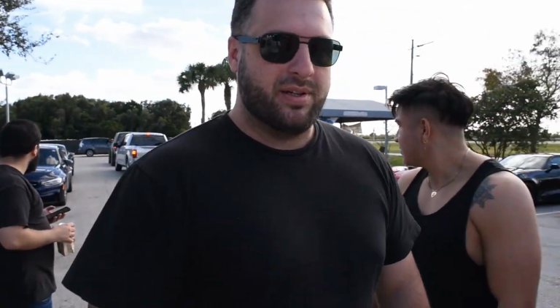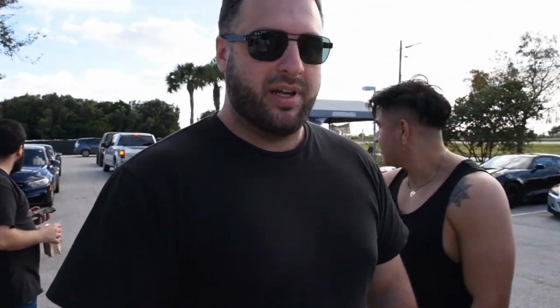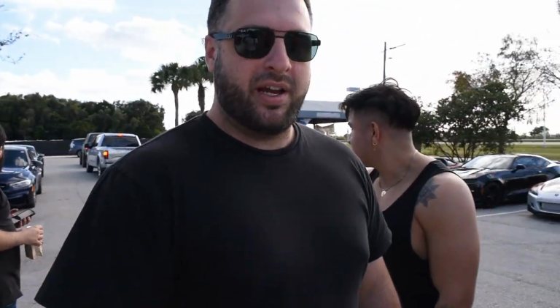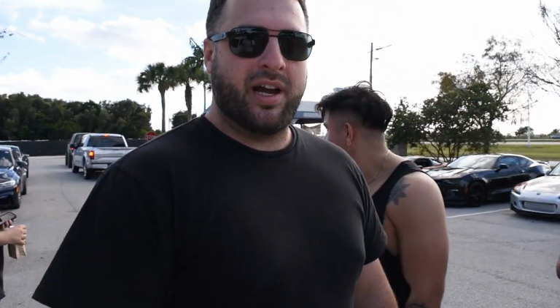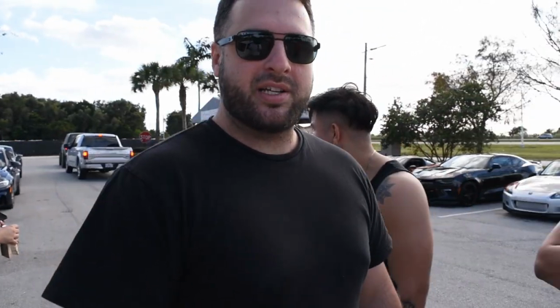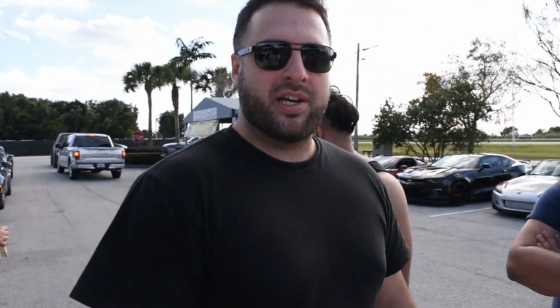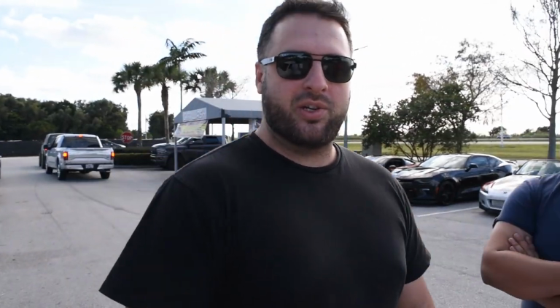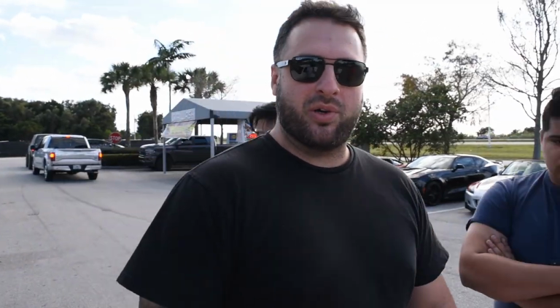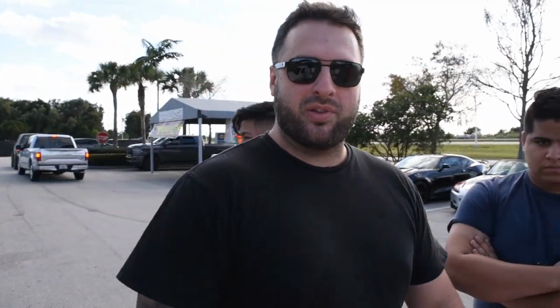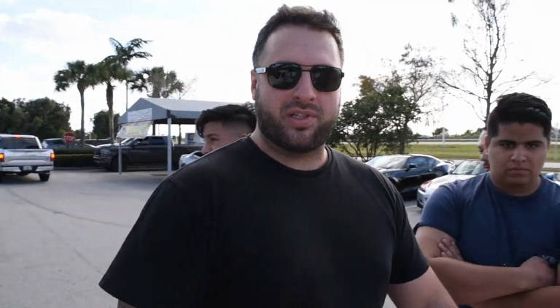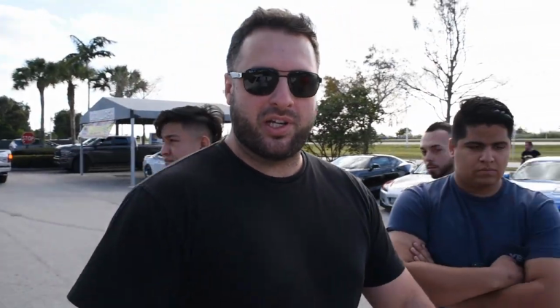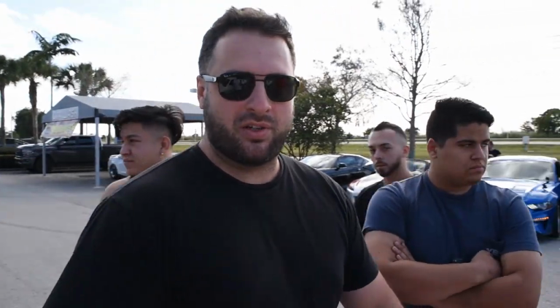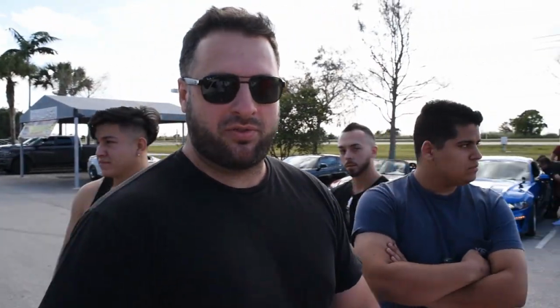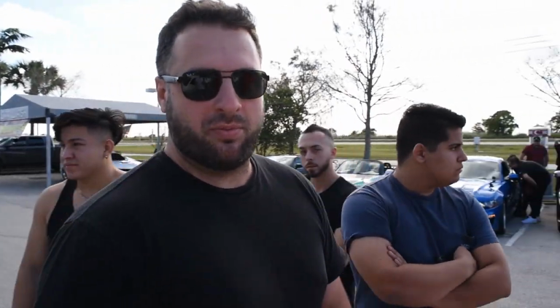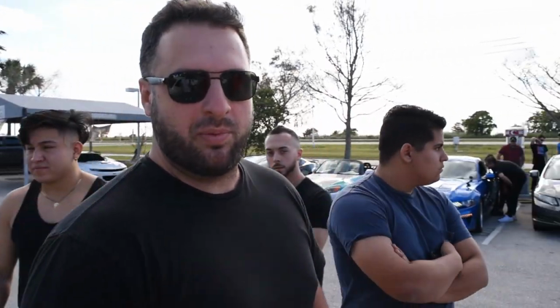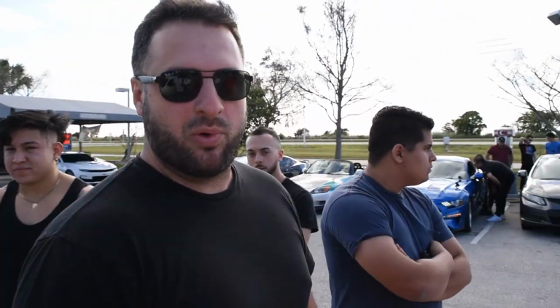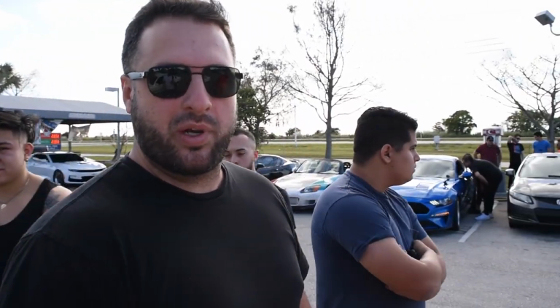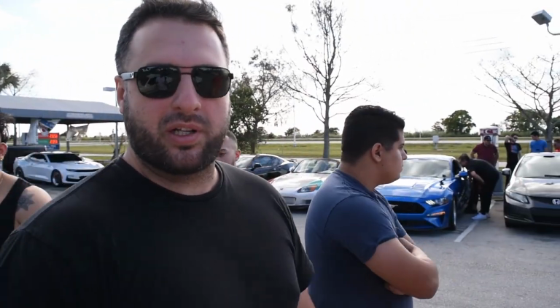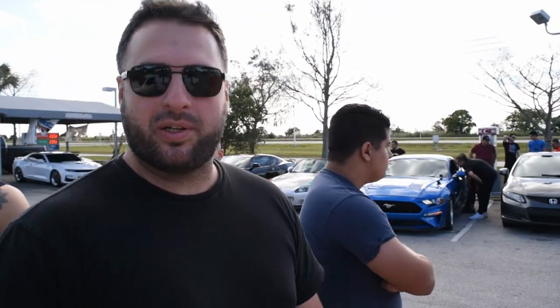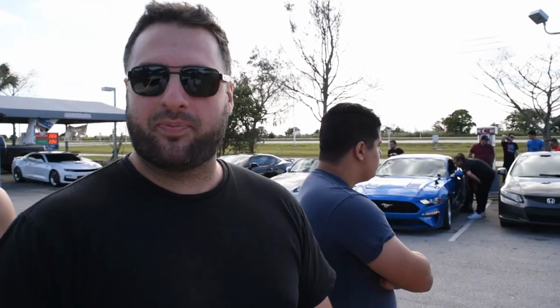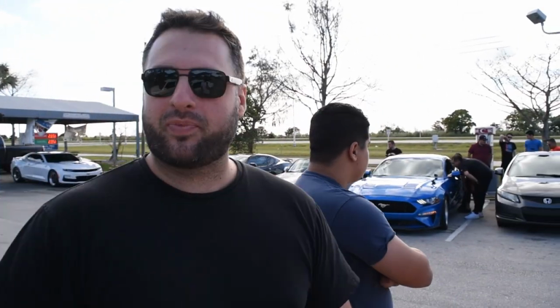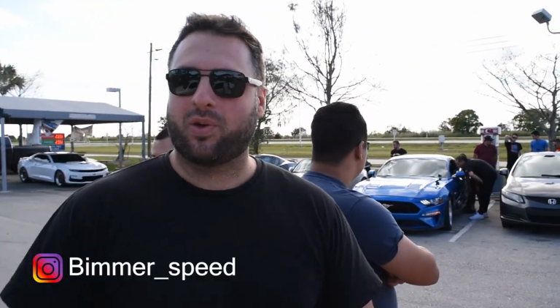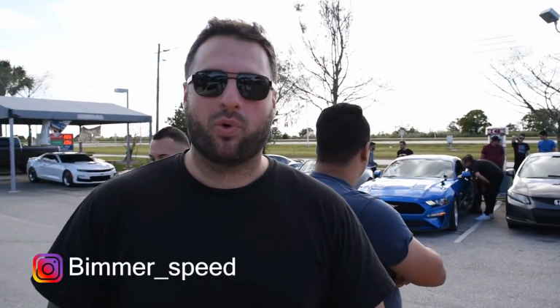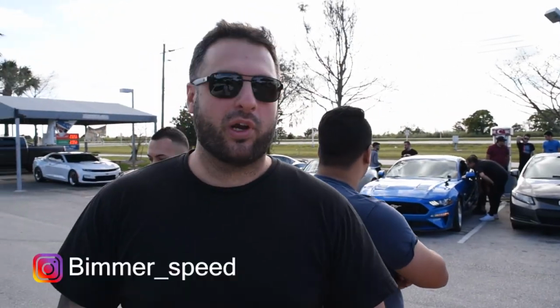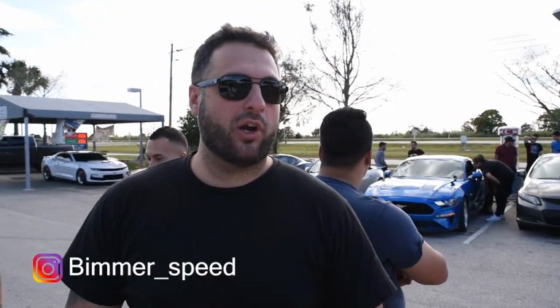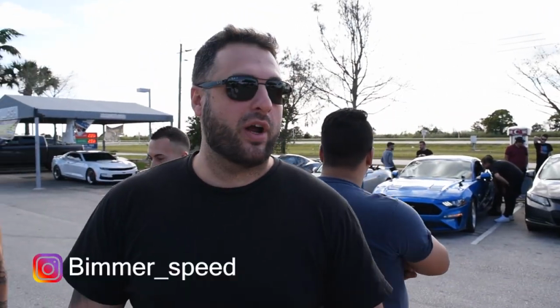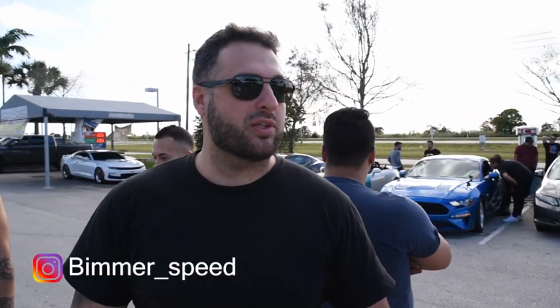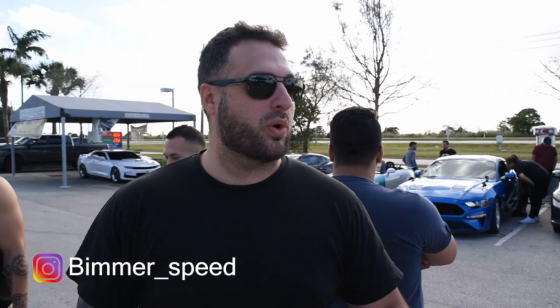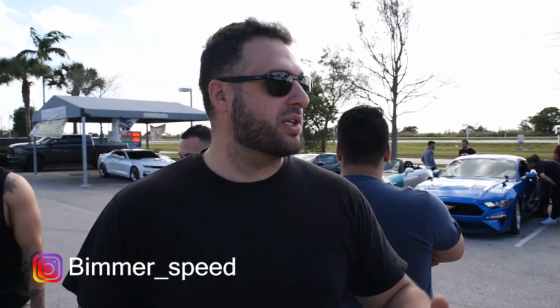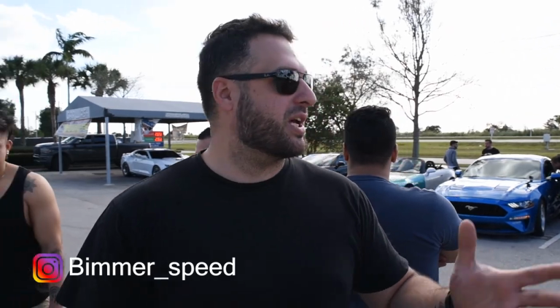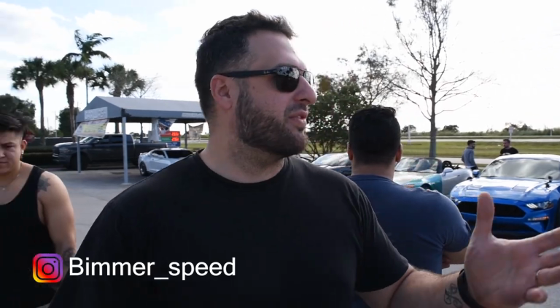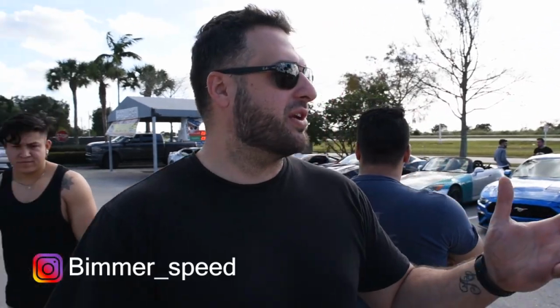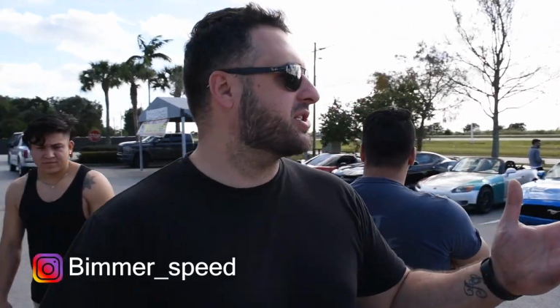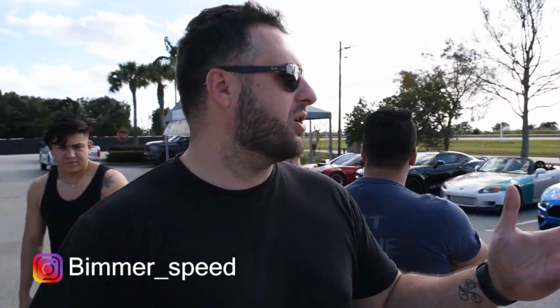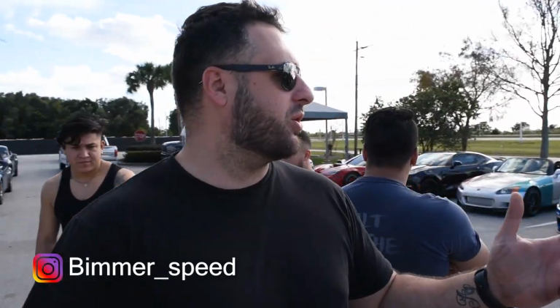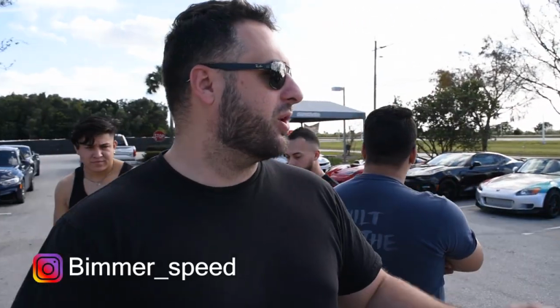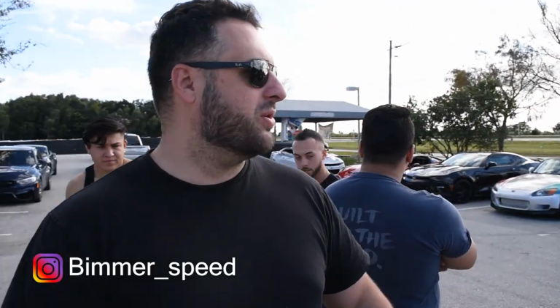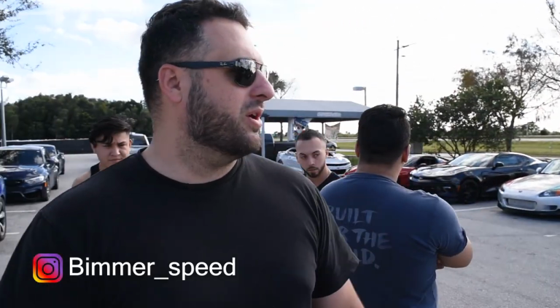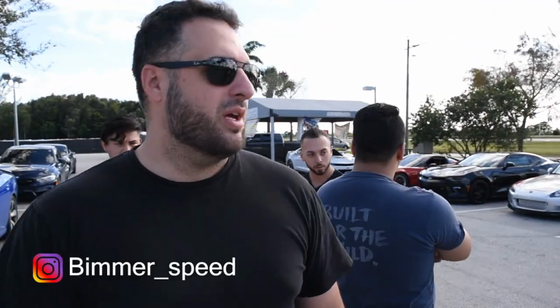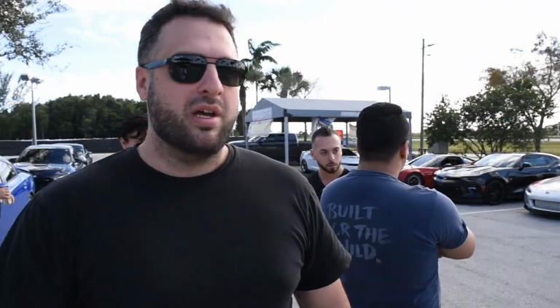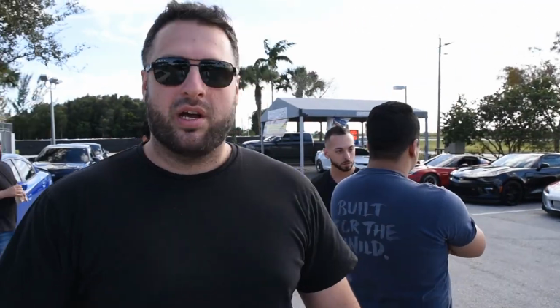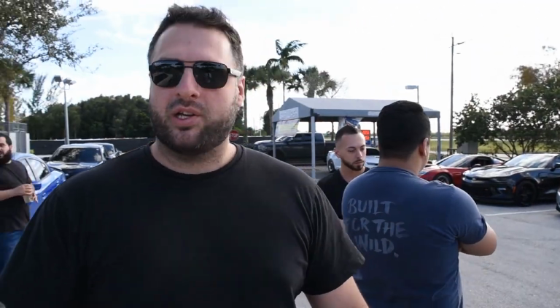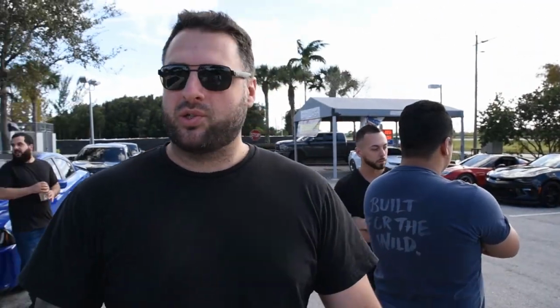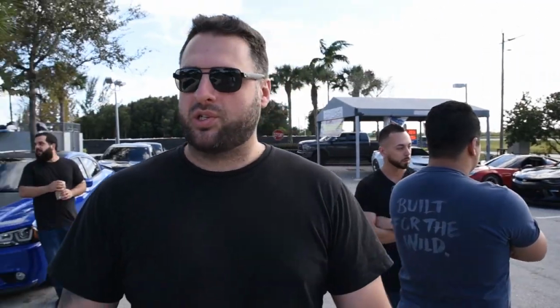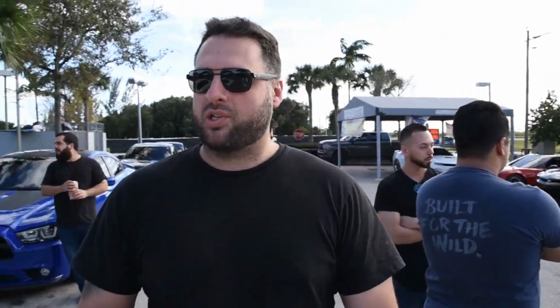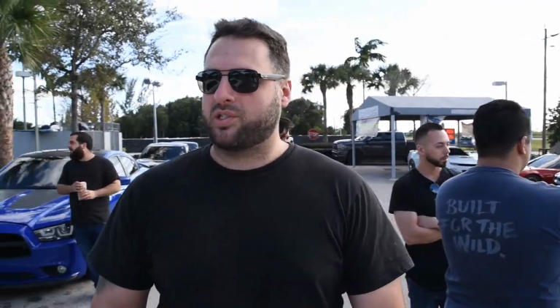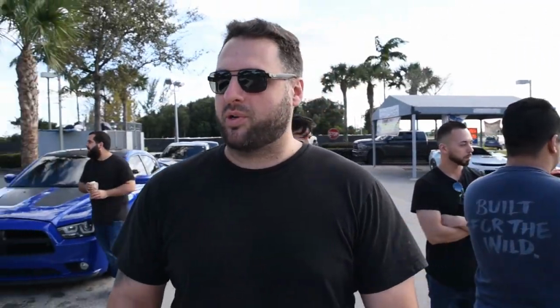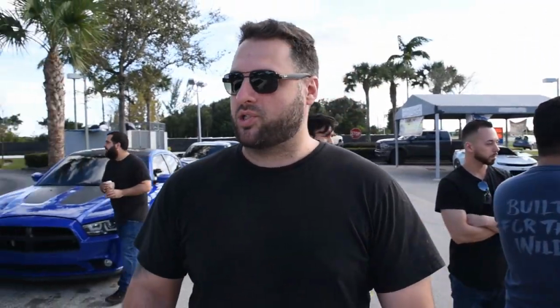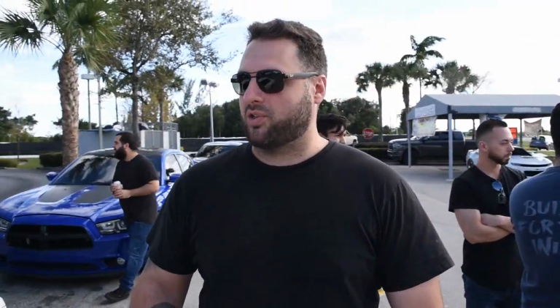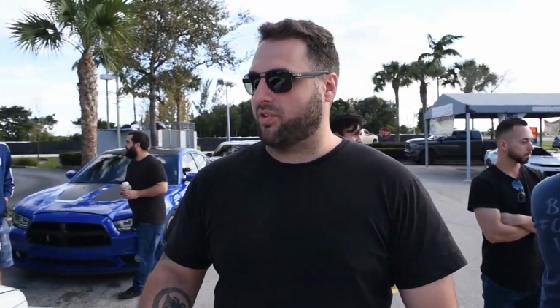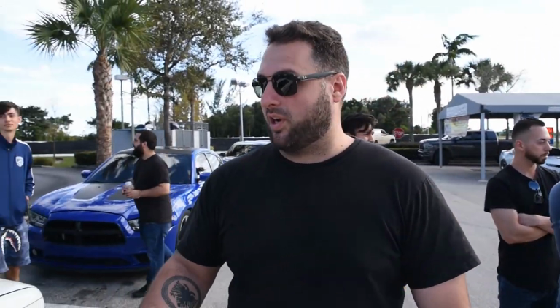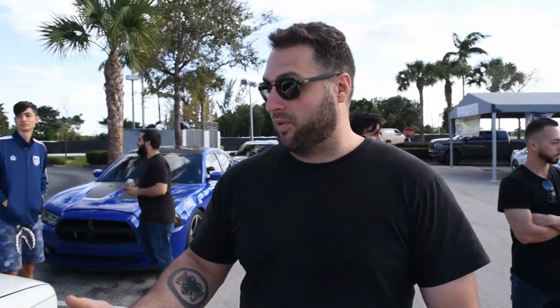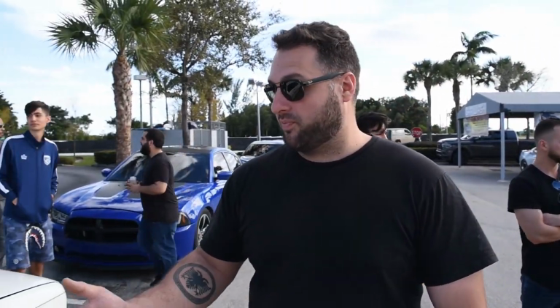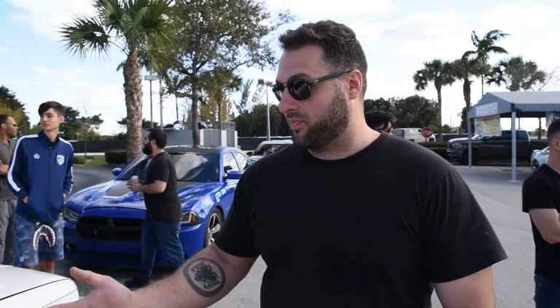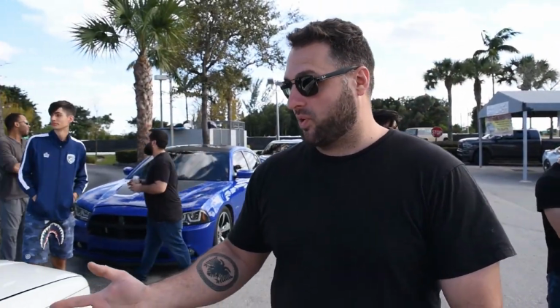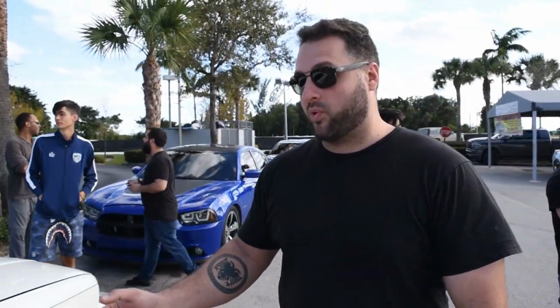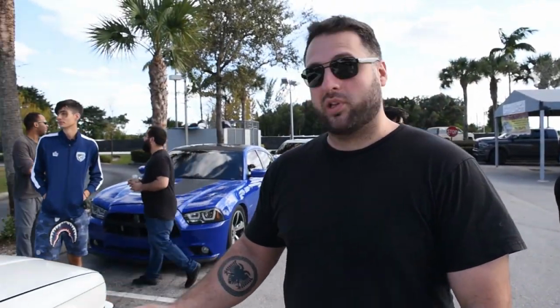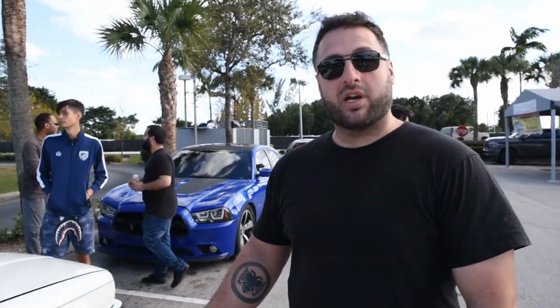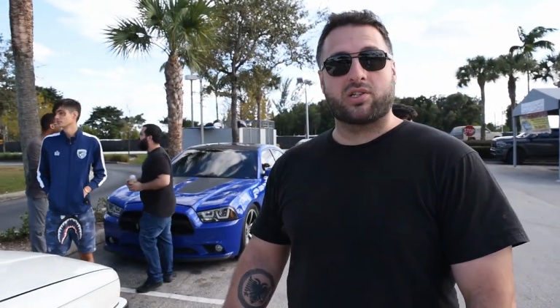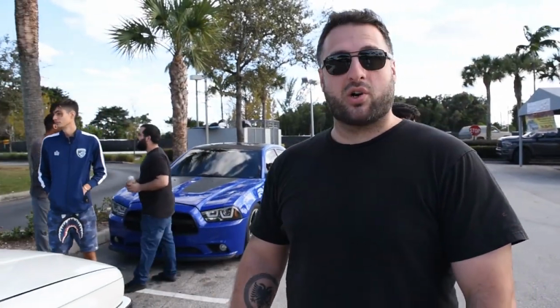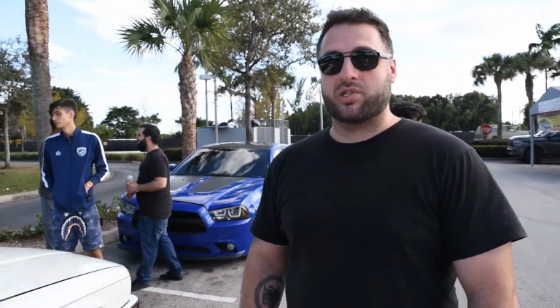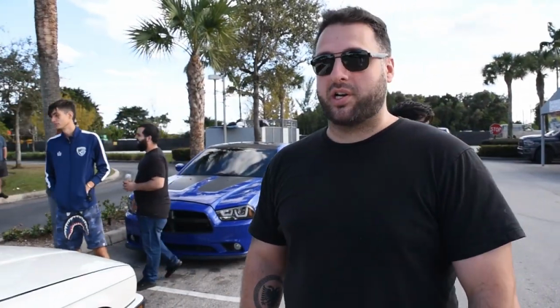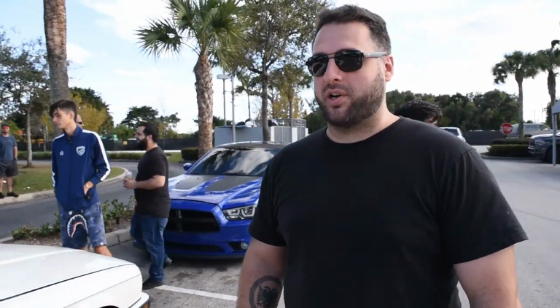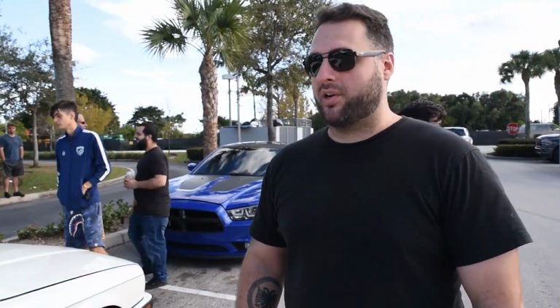Hey guys, how you doing? This is Agent from Beamer Weekly. We're here at 27 at Sunoco. As you can see, there's a bunch of really nice cars out here.